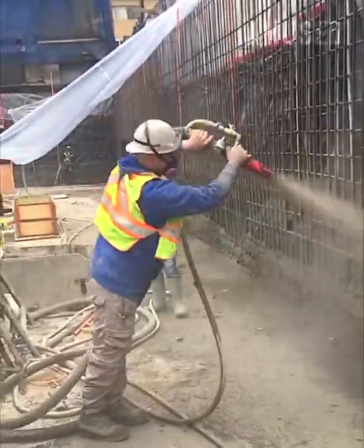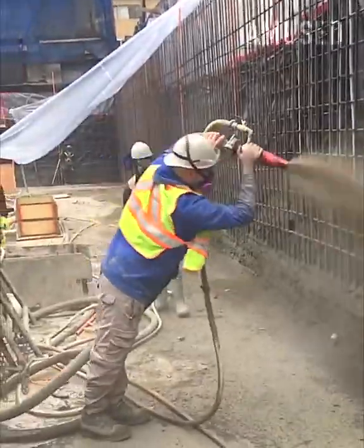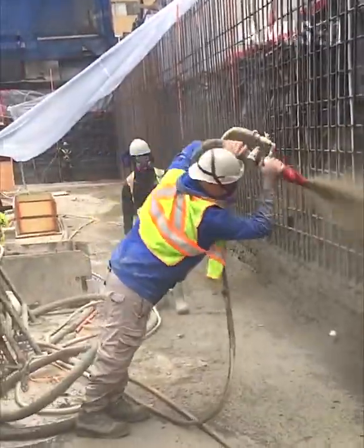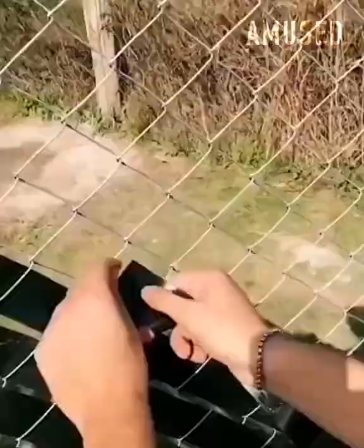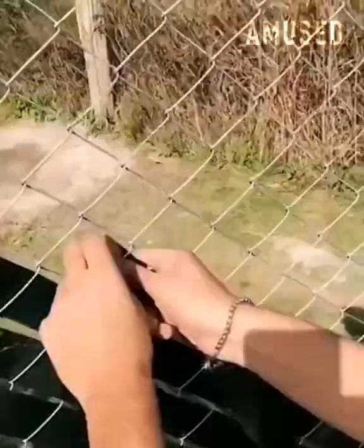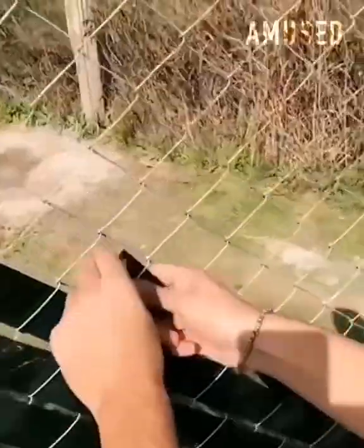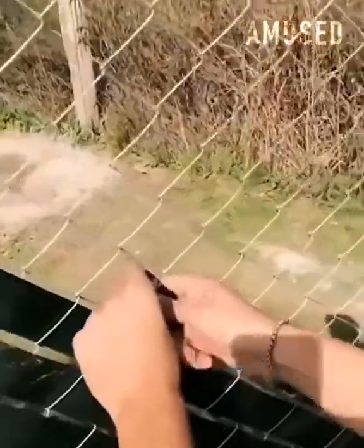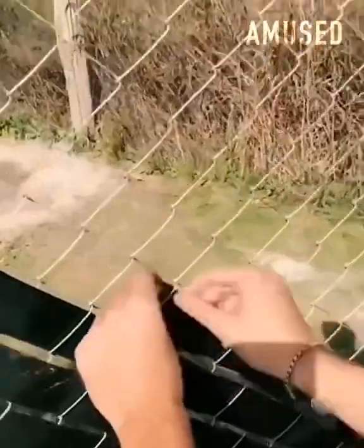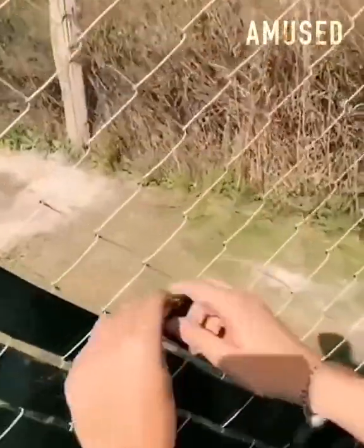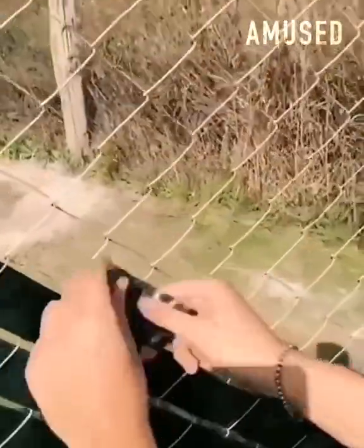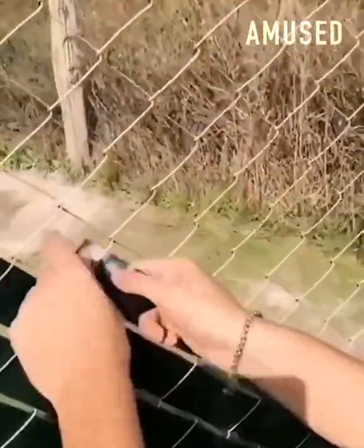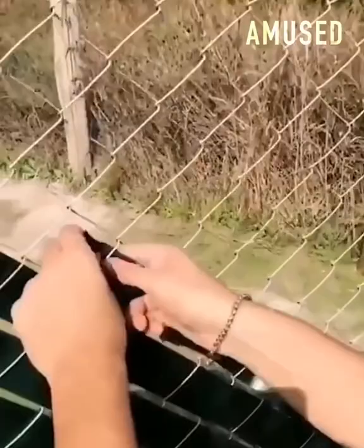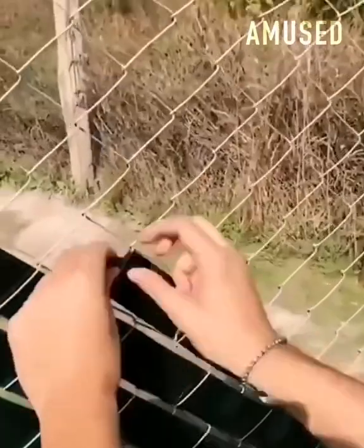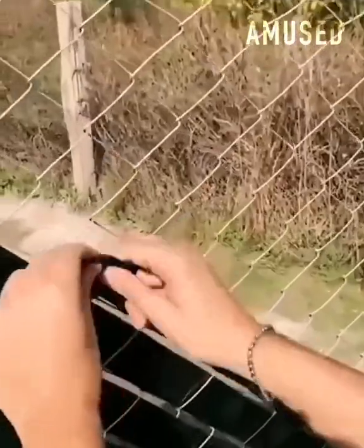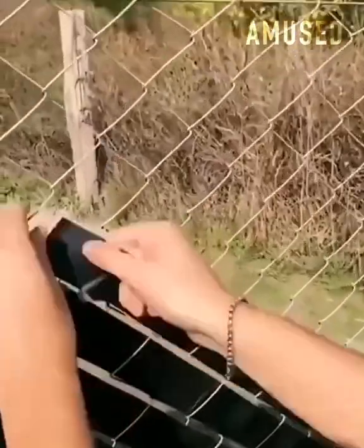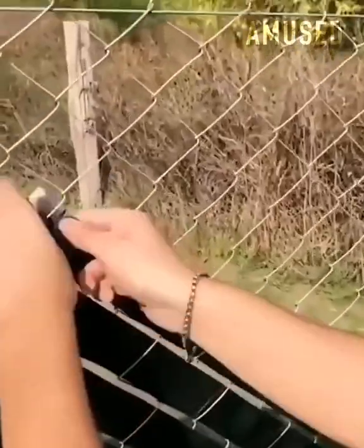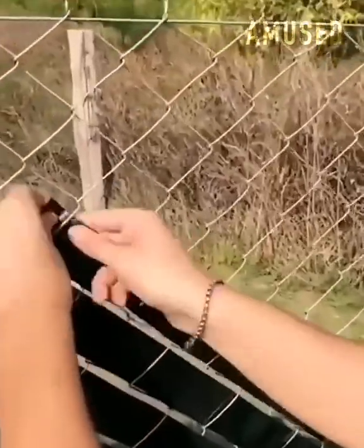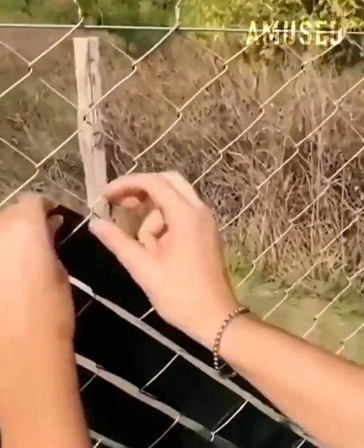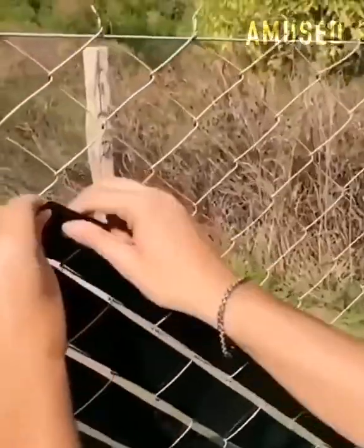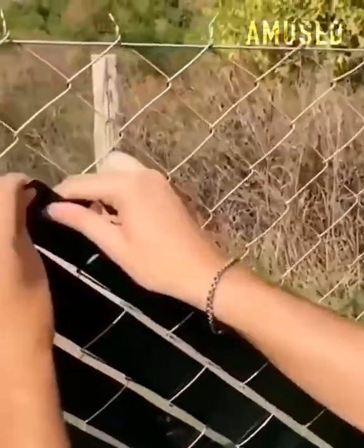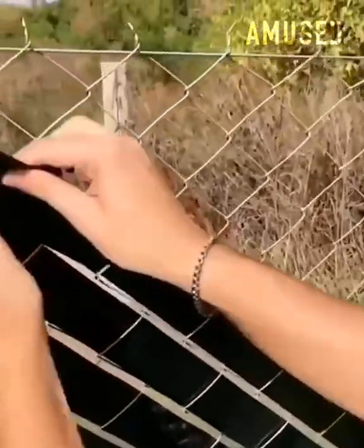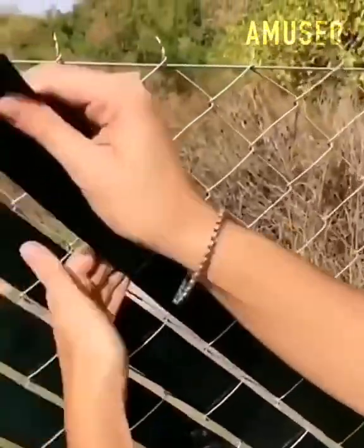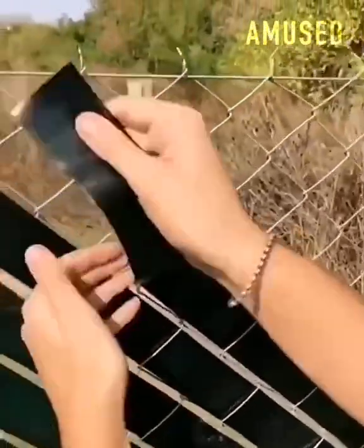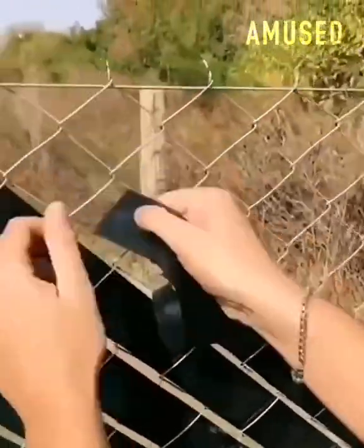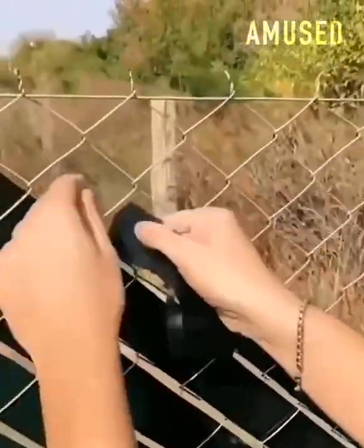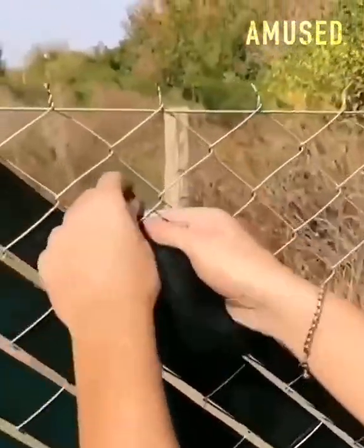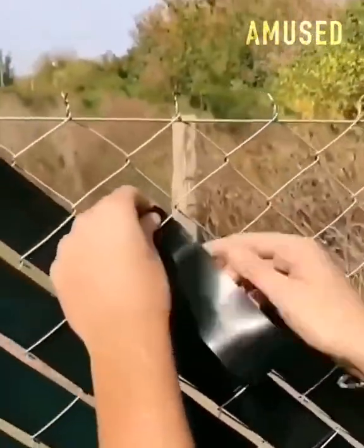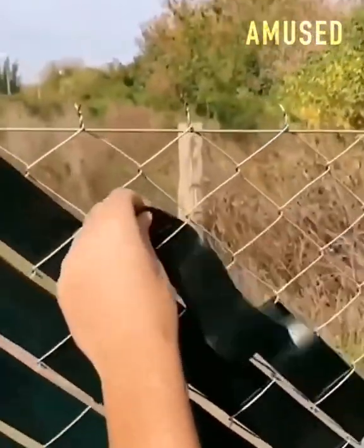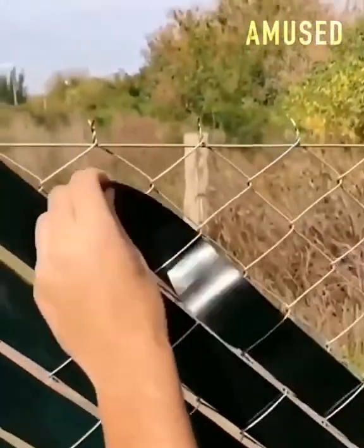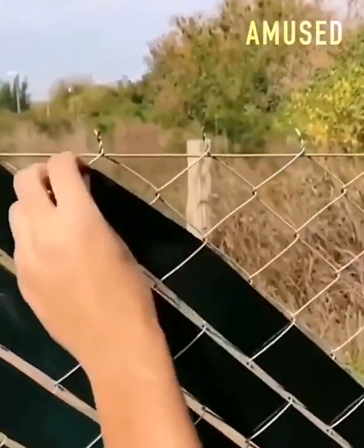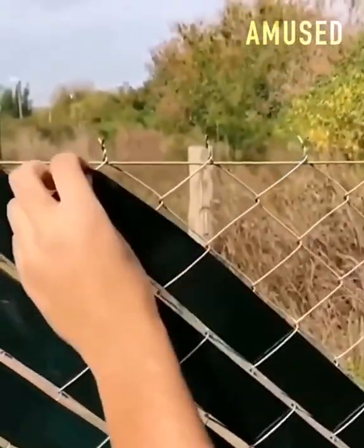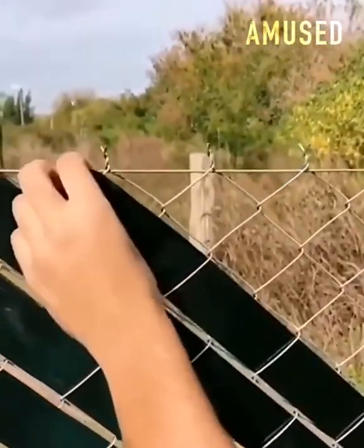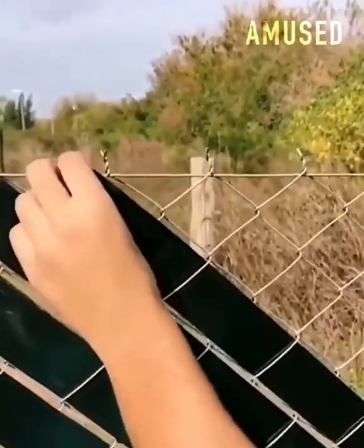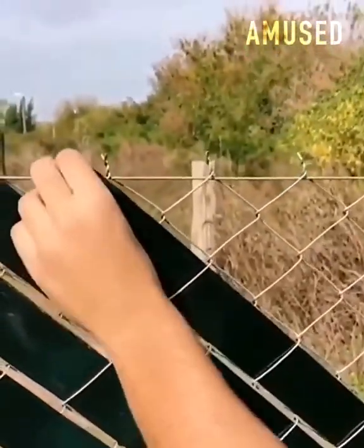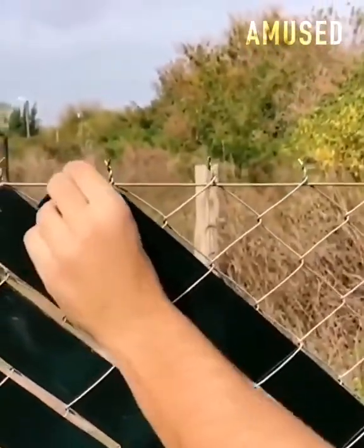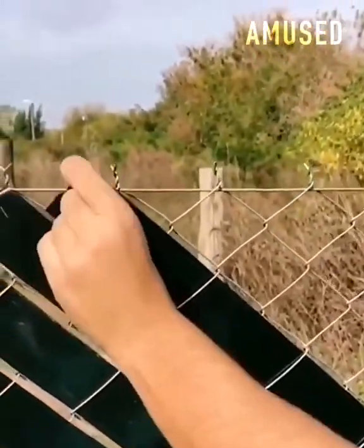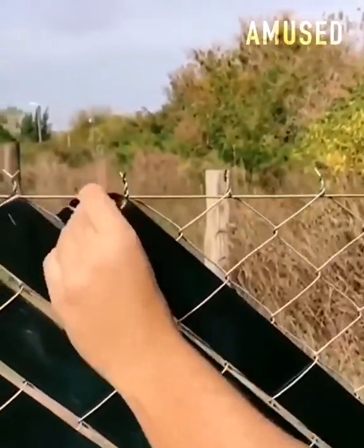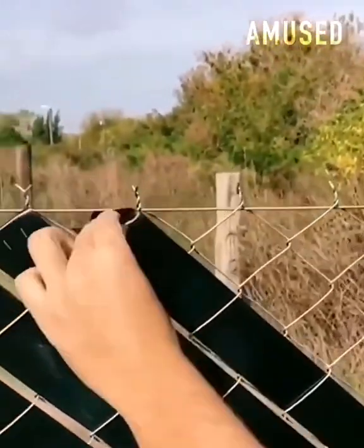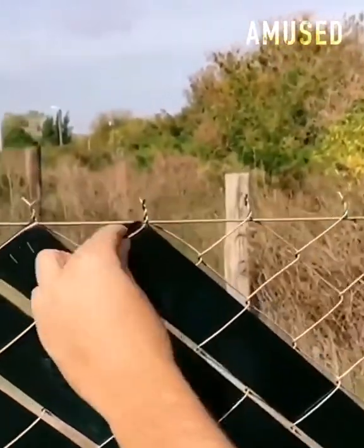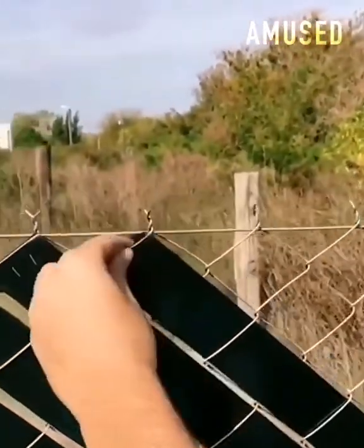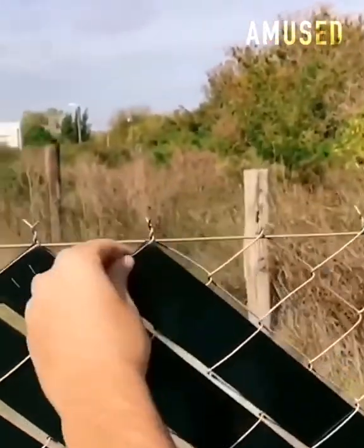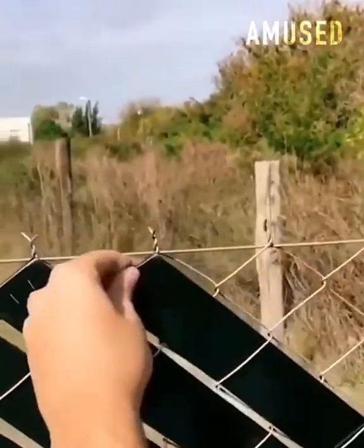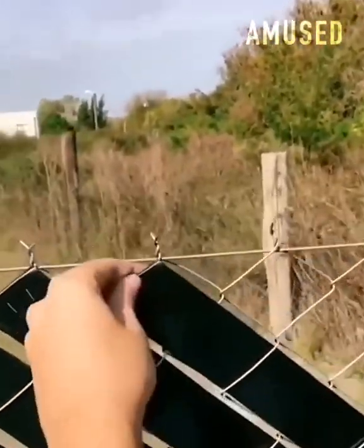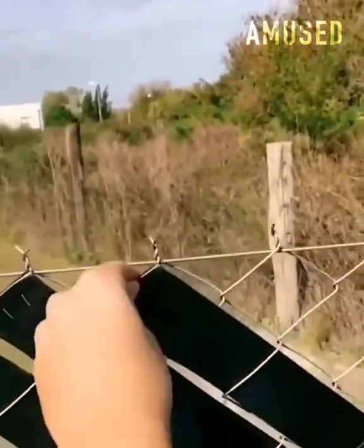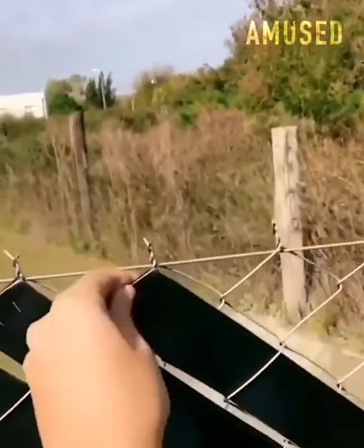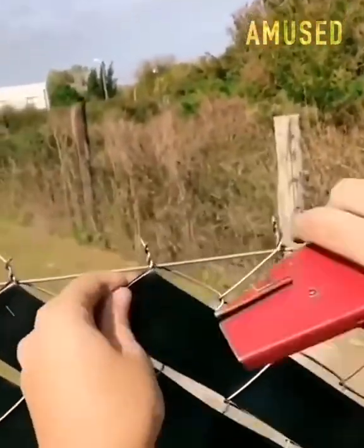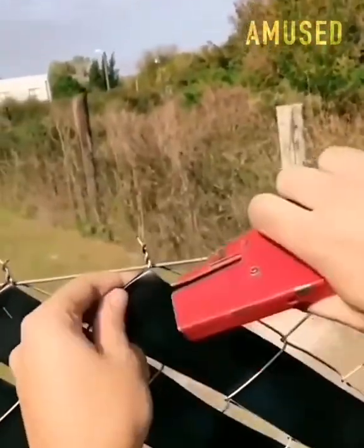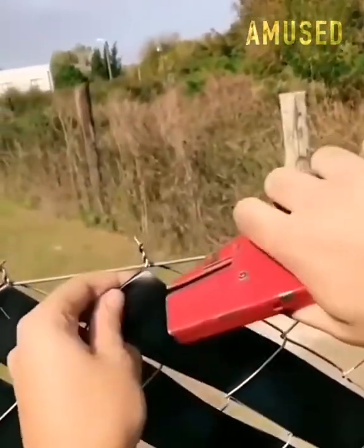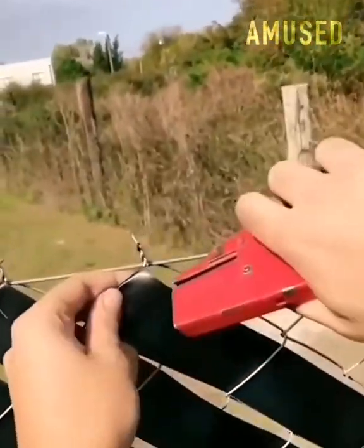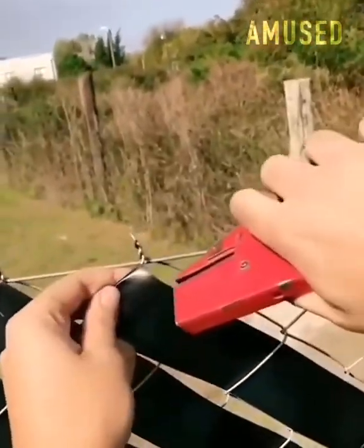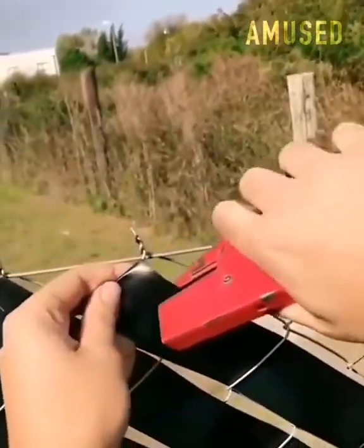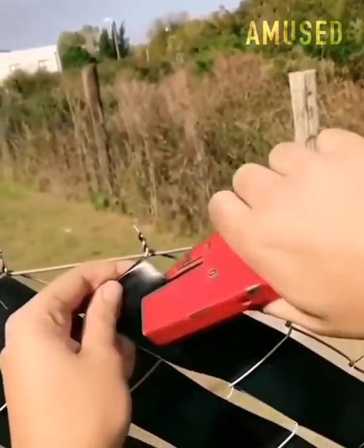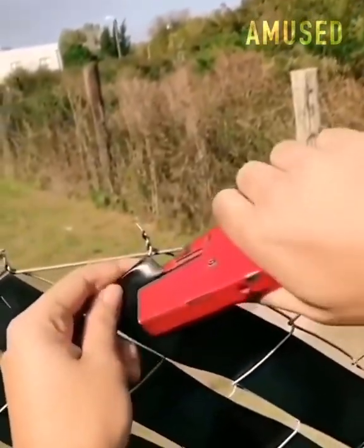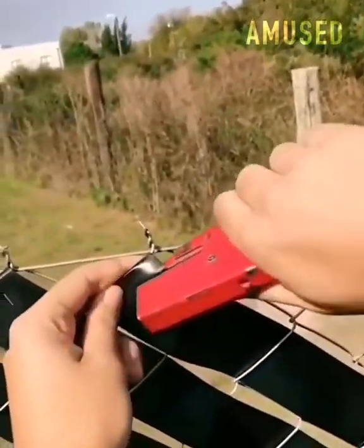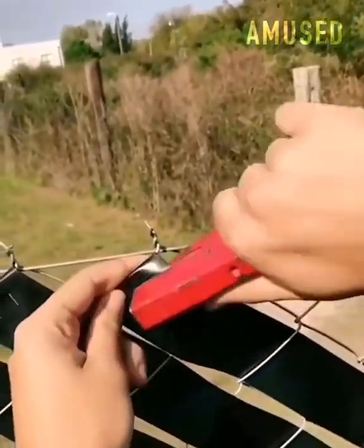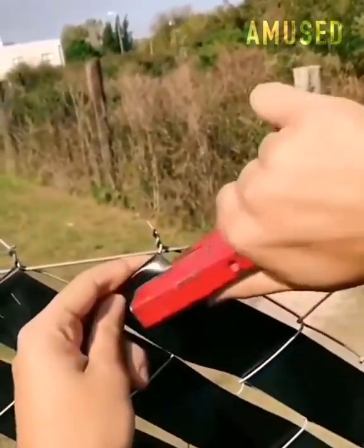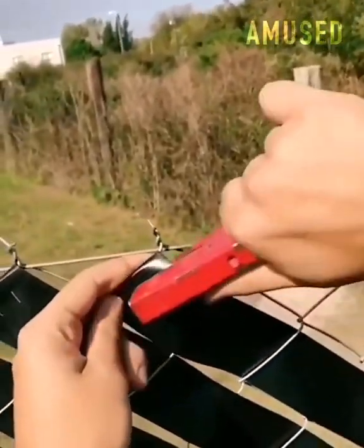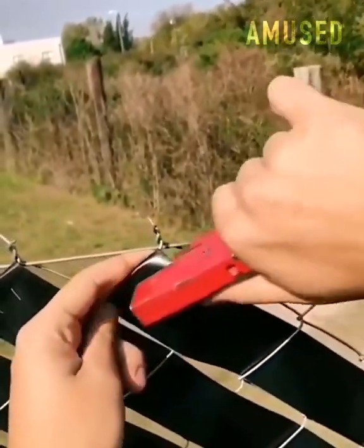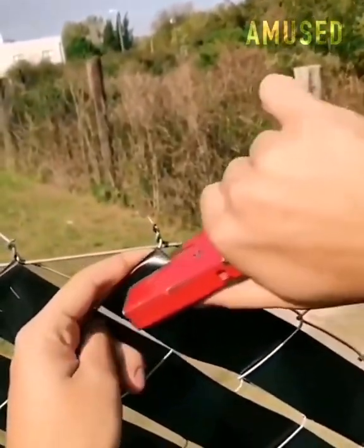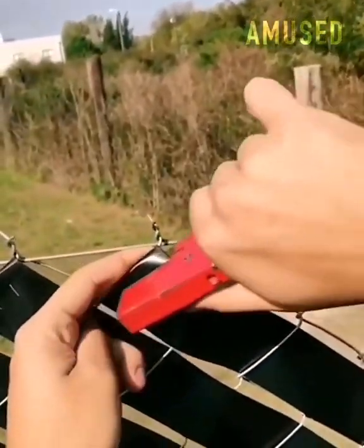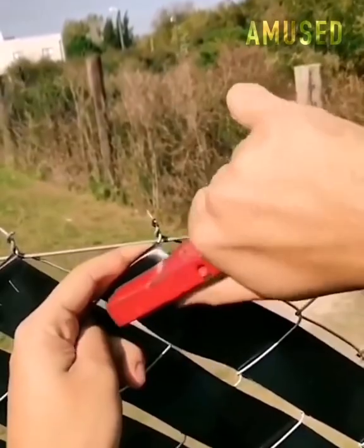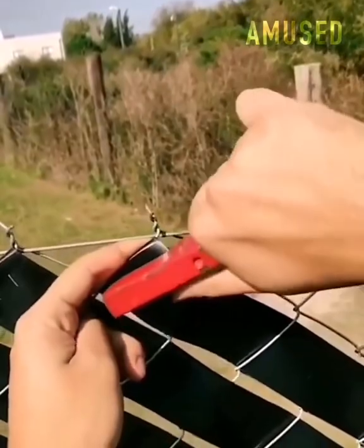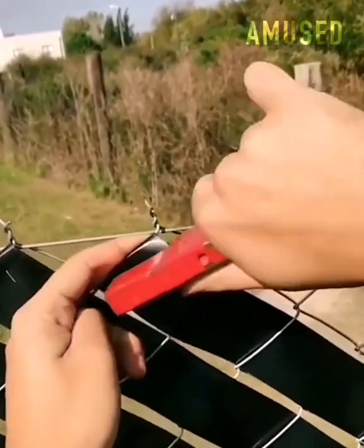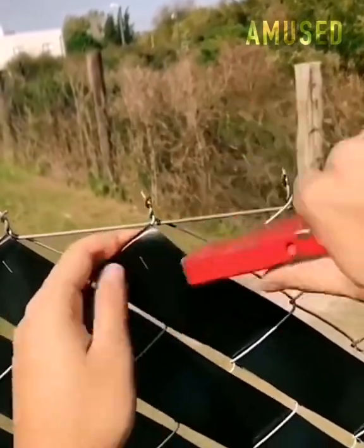Chain-link fence privacy tape is rapidly fed through each link and then wrapped and fastened with a staple gun.